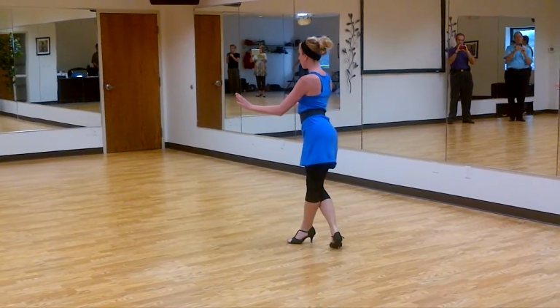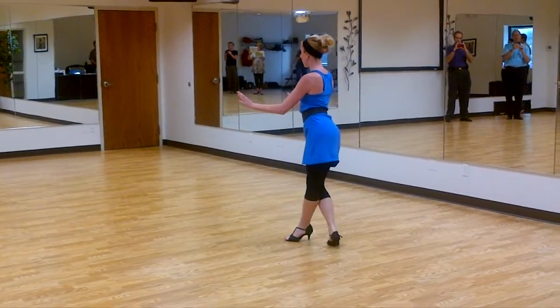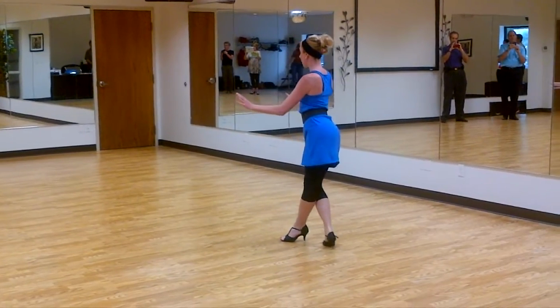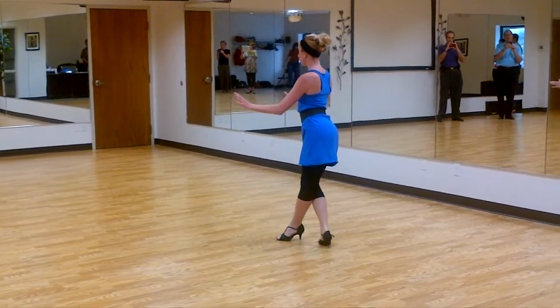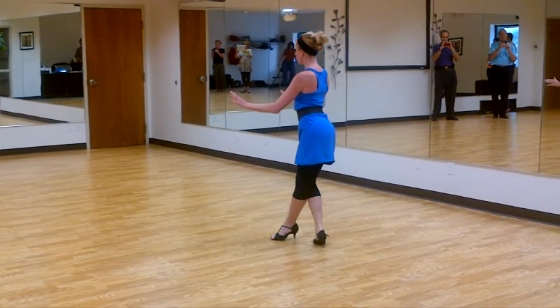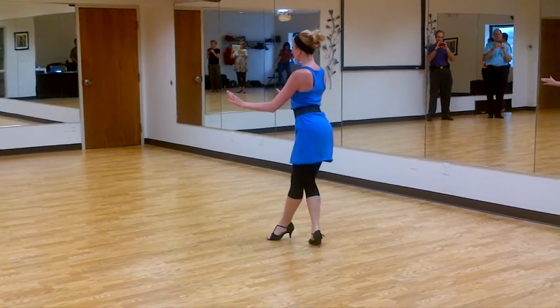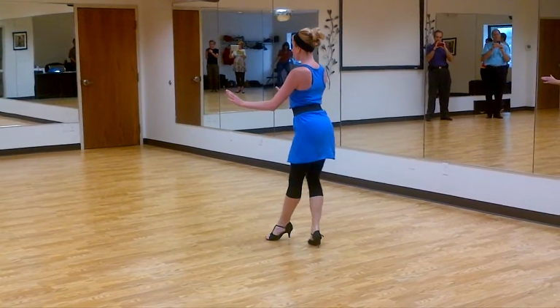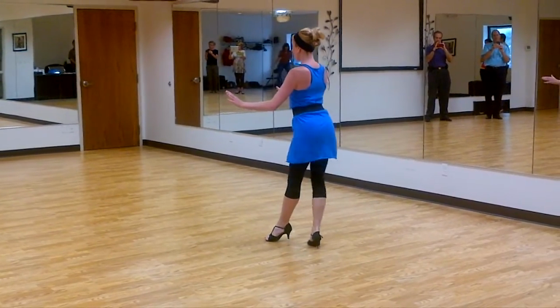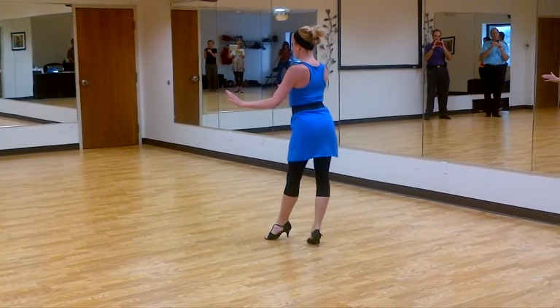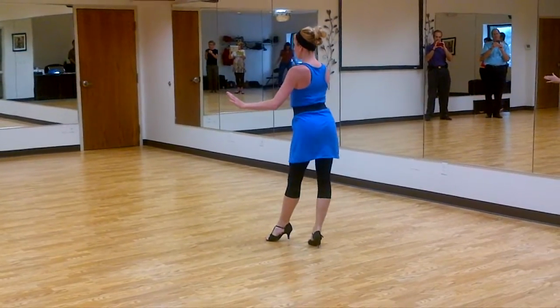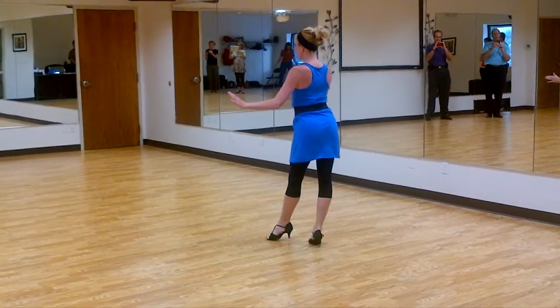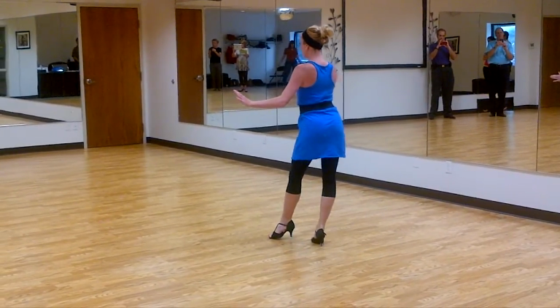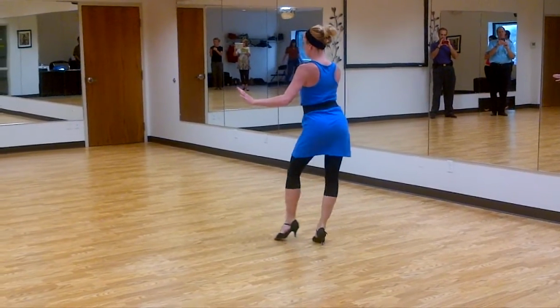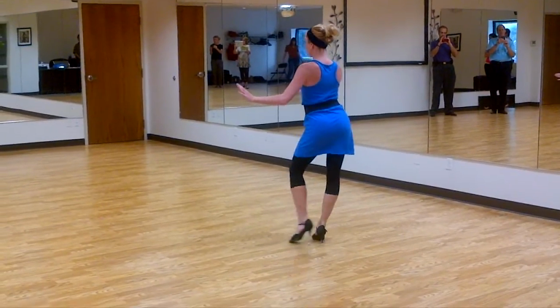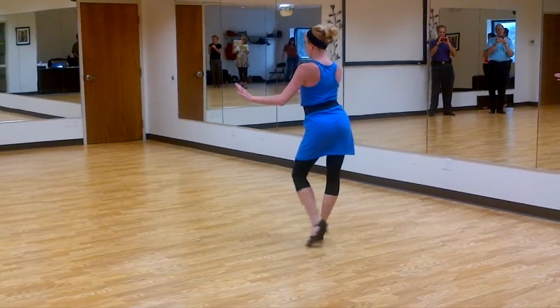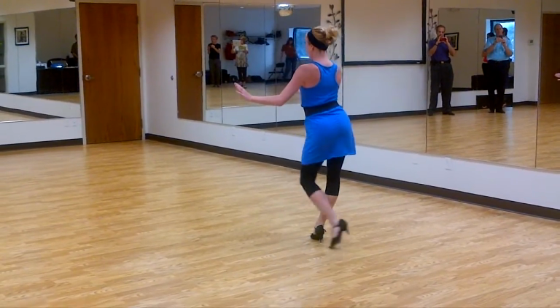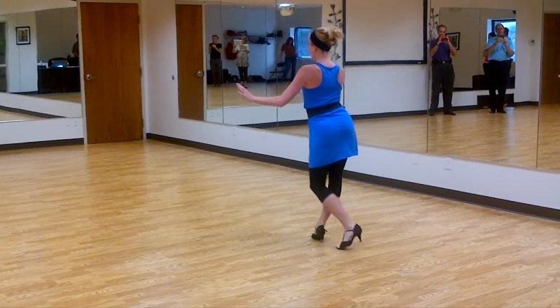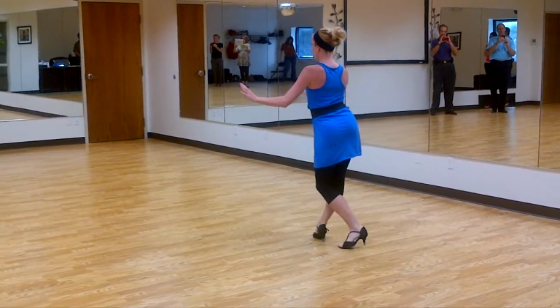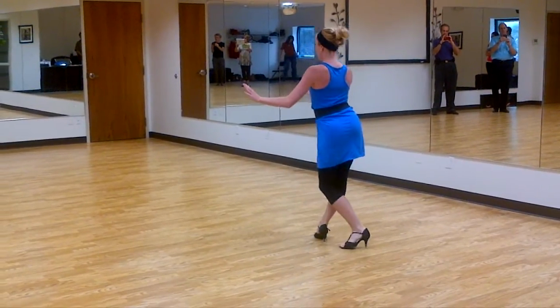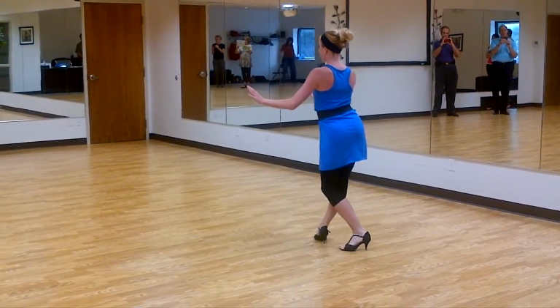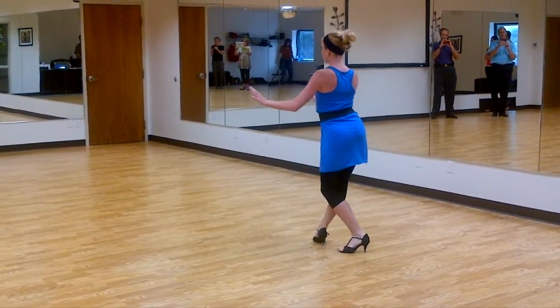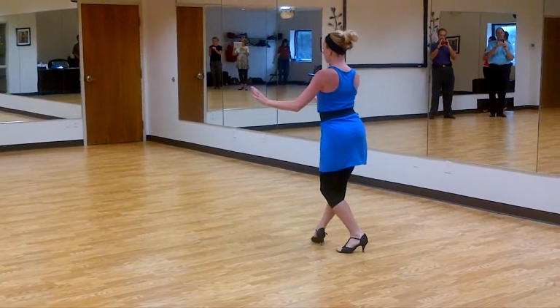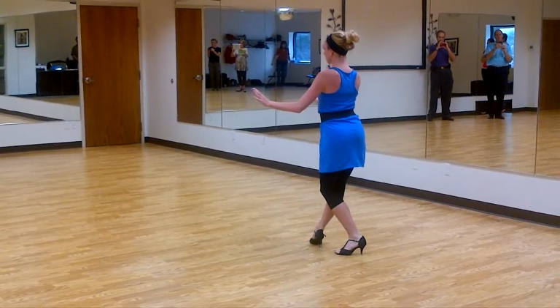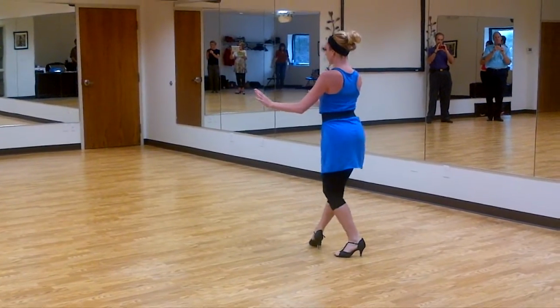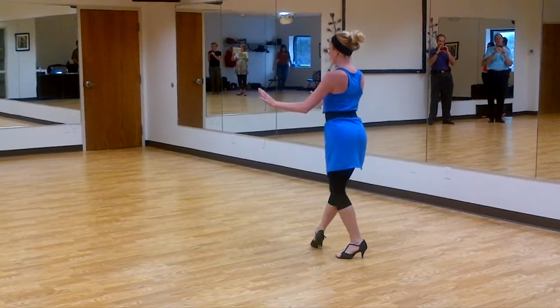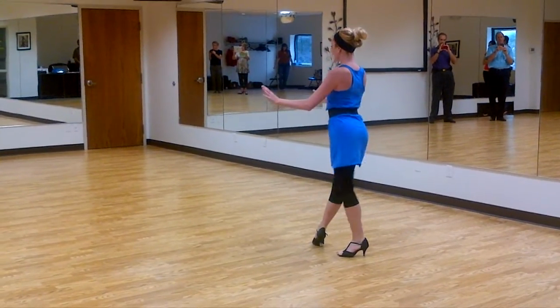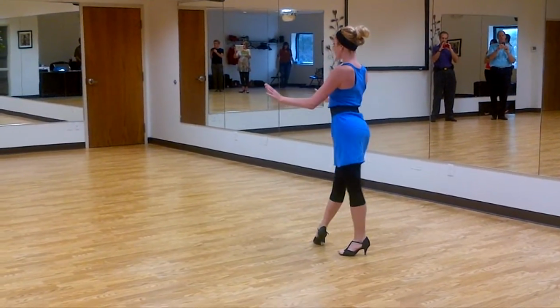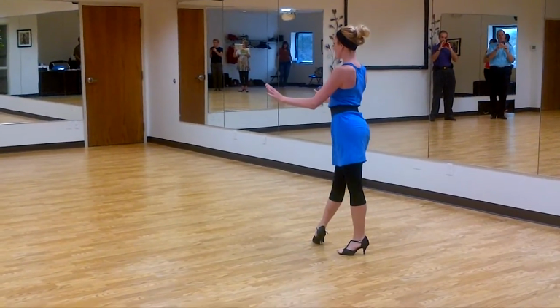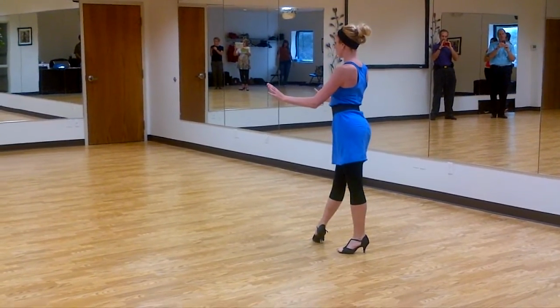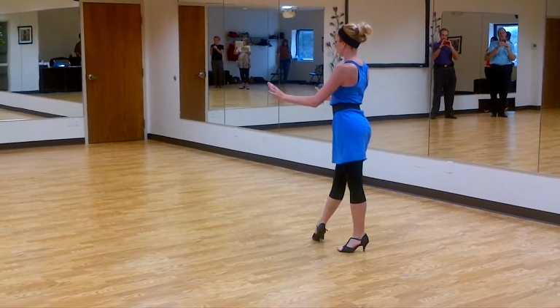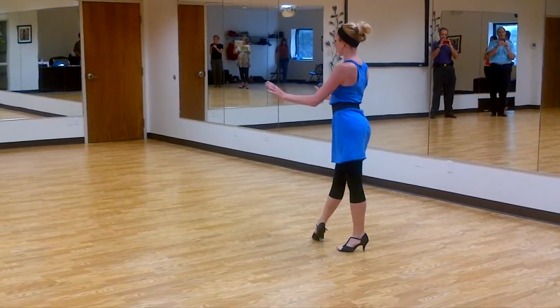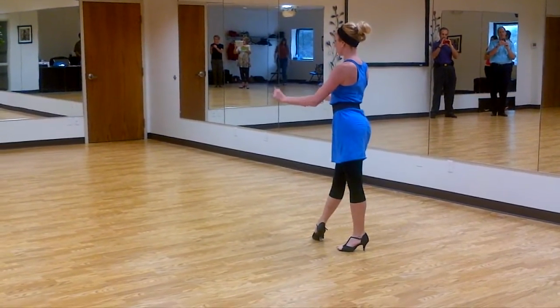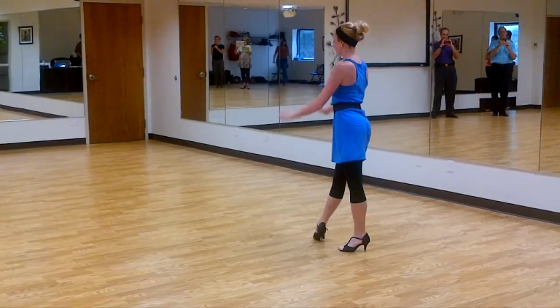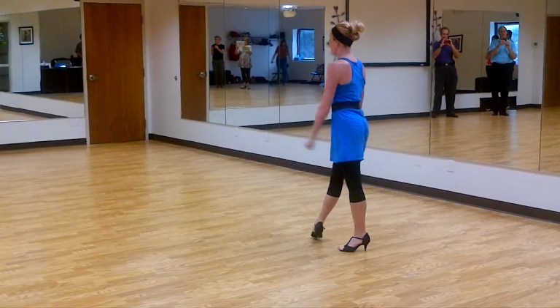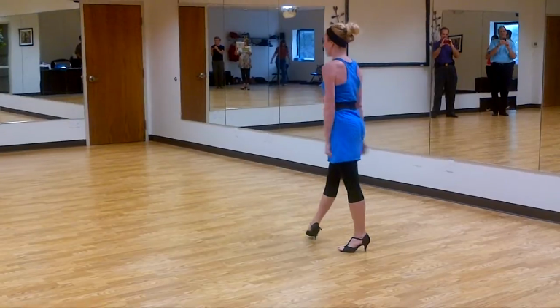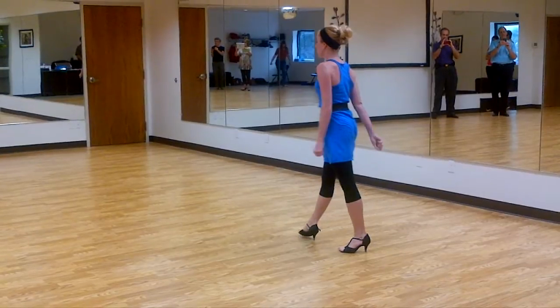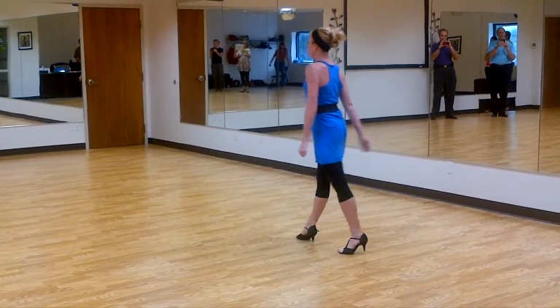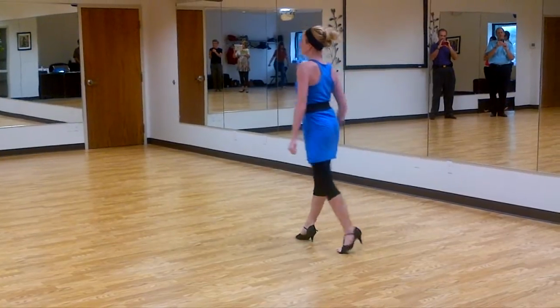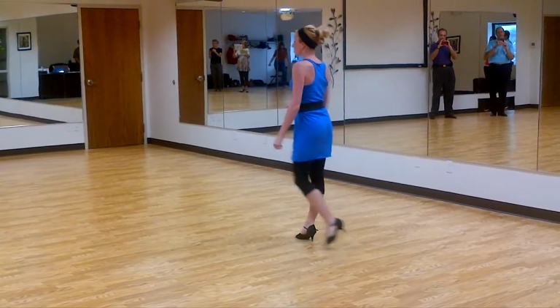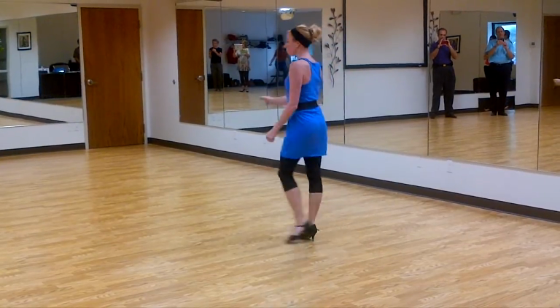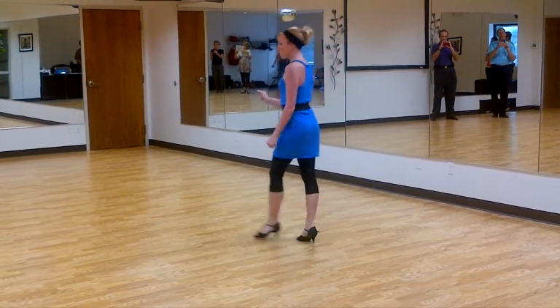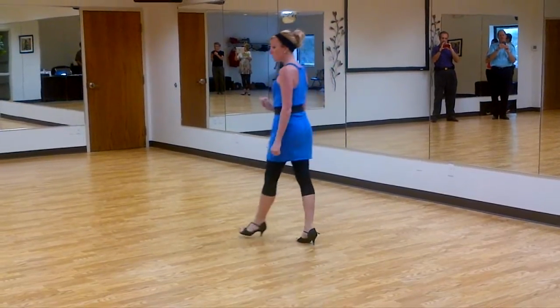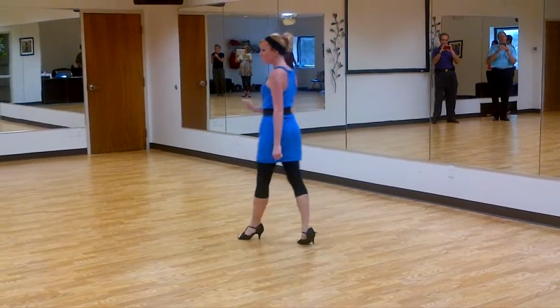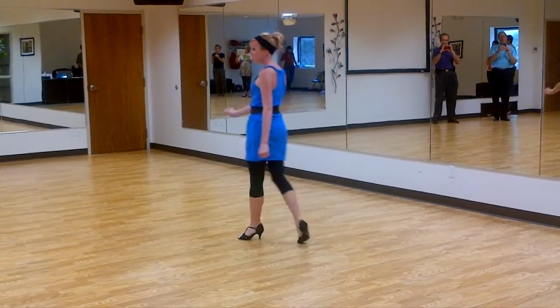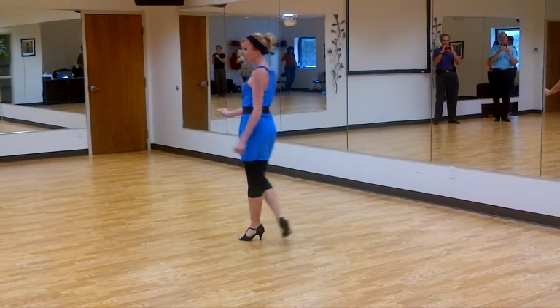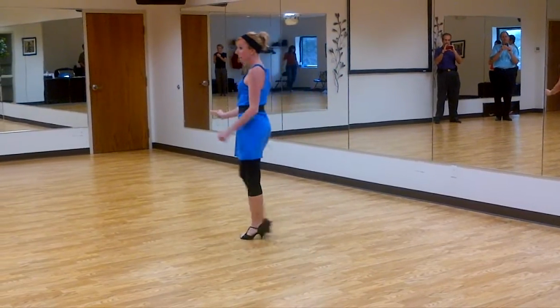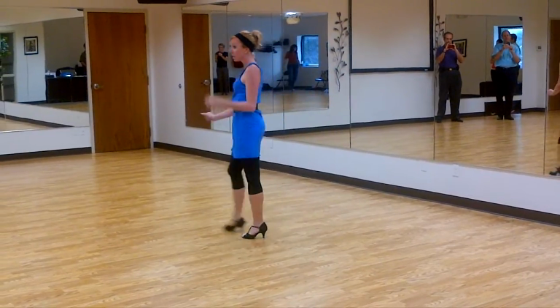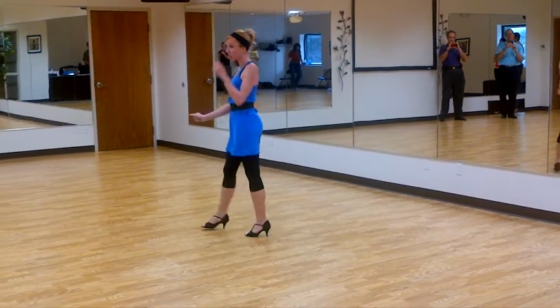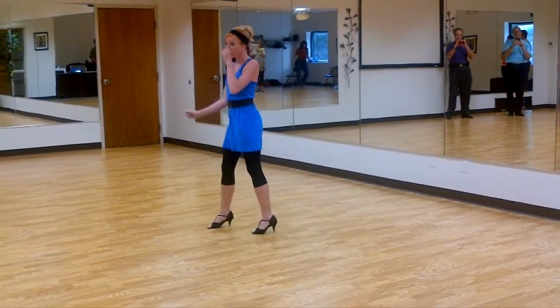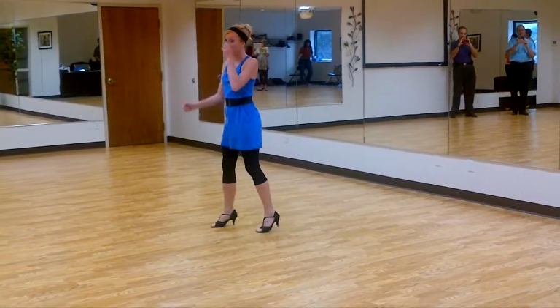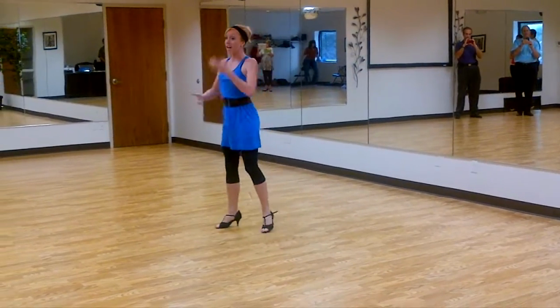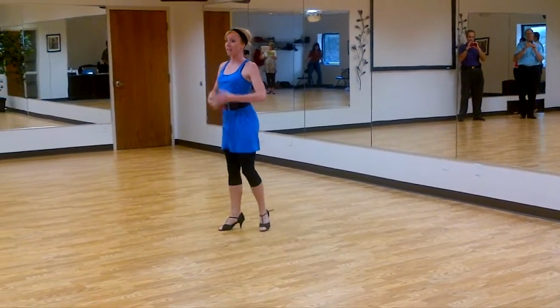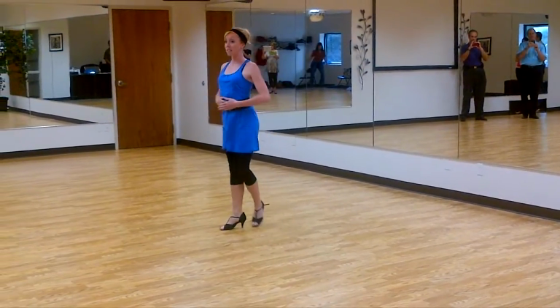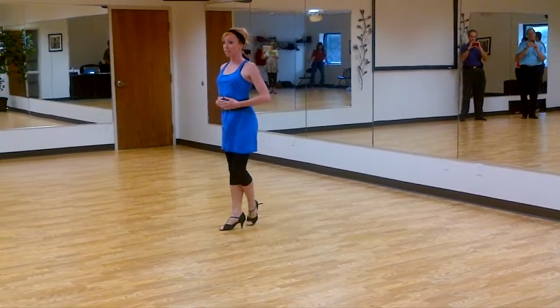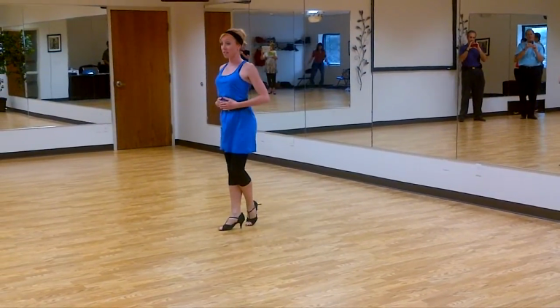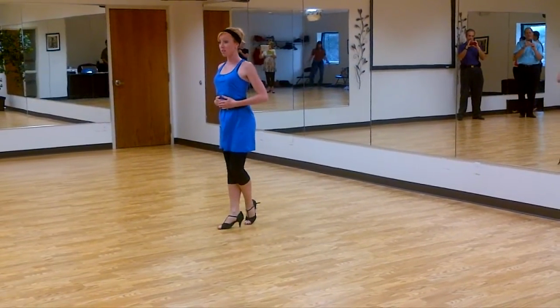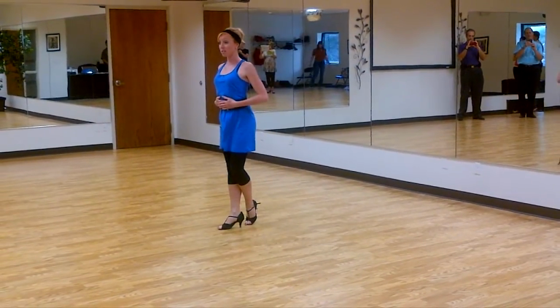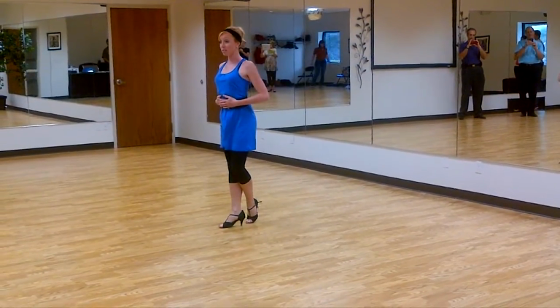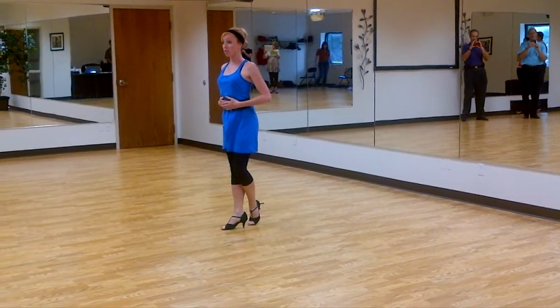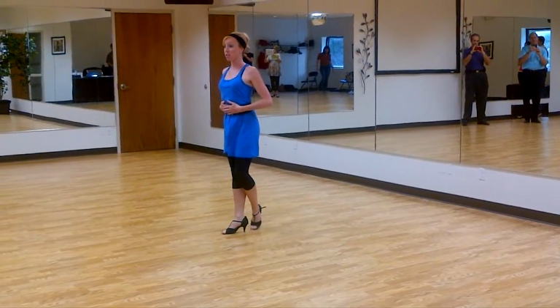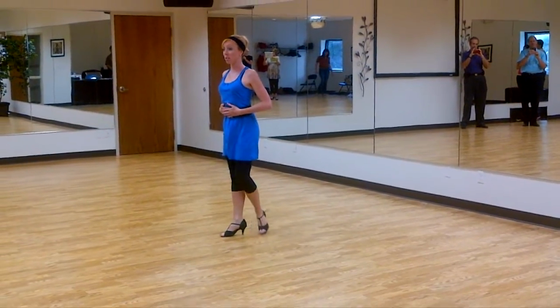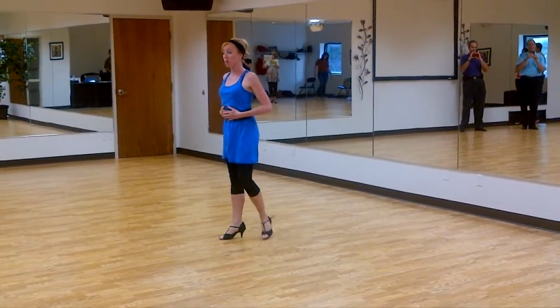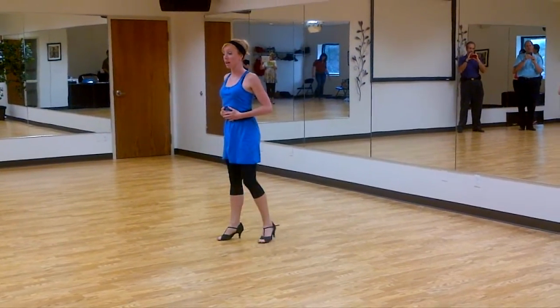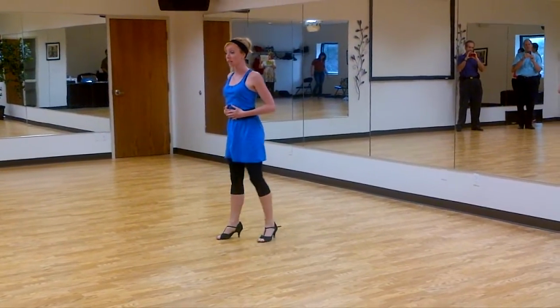Bend and straighten, bend and straighten. So forward and back have the same position in our bodies.